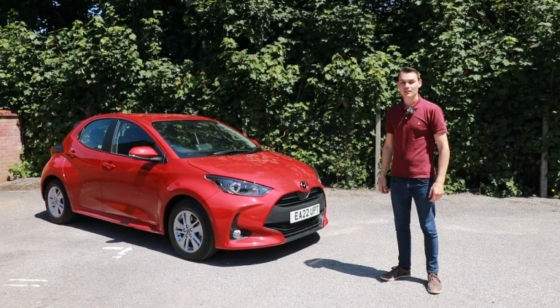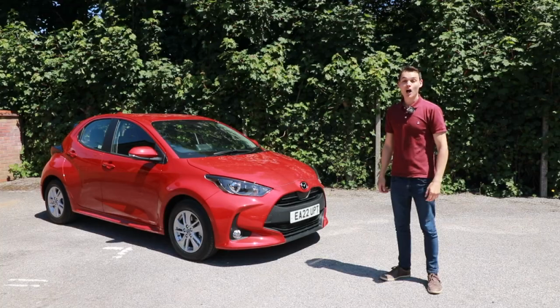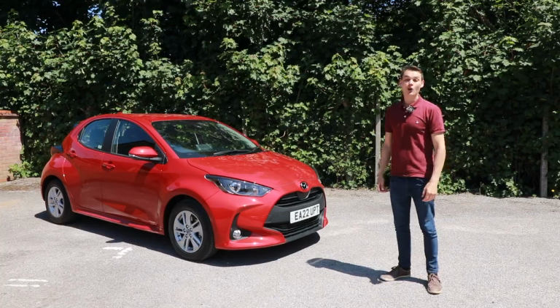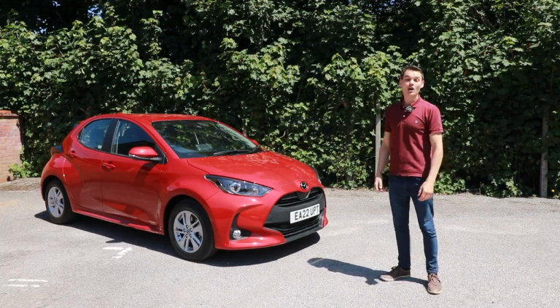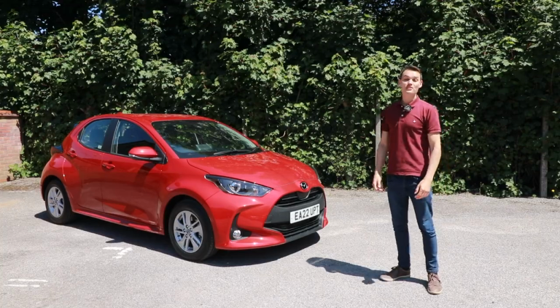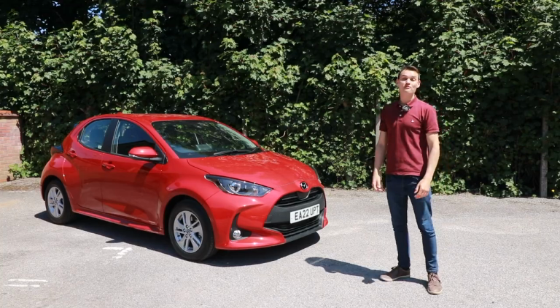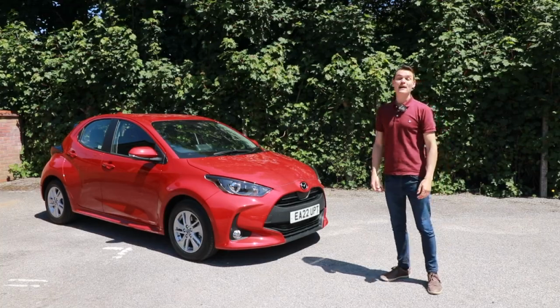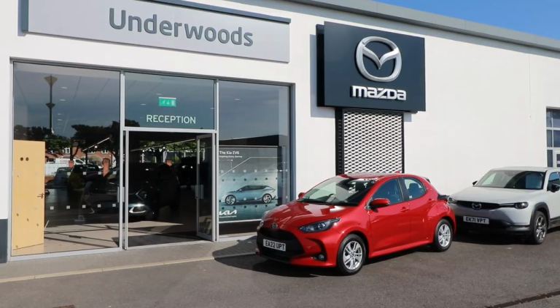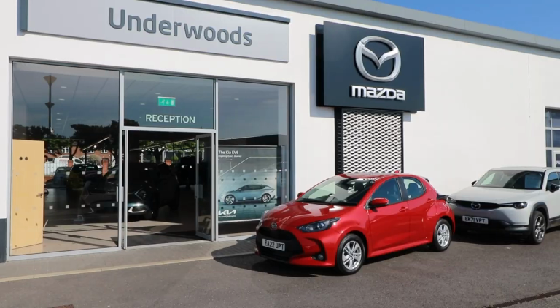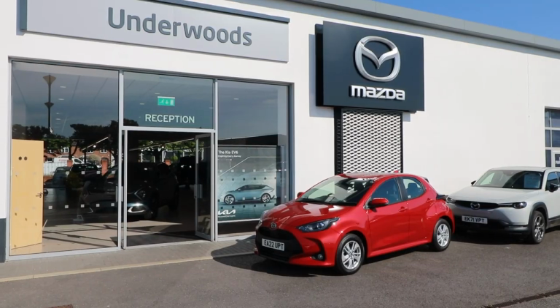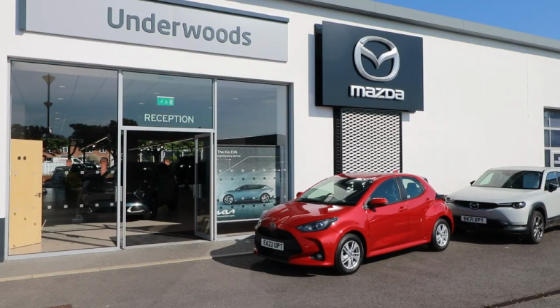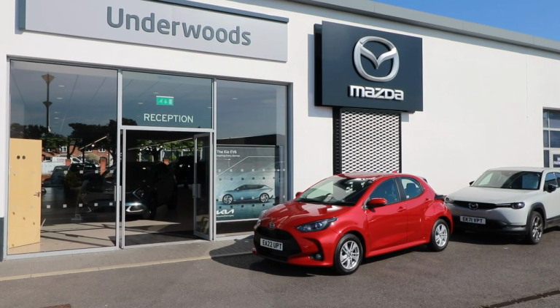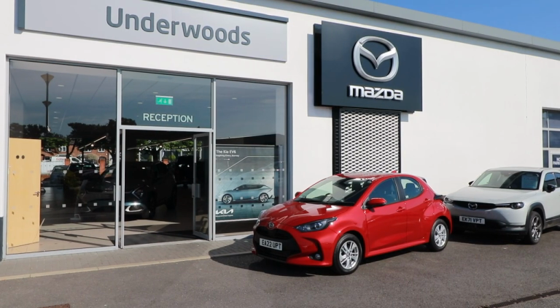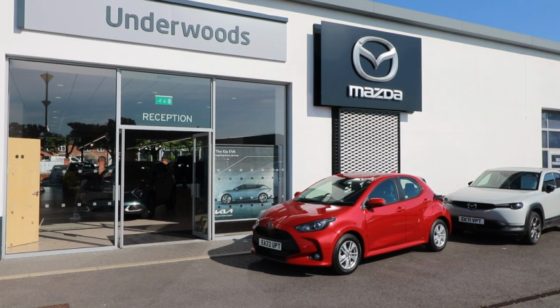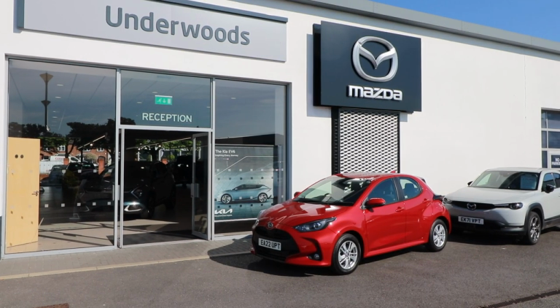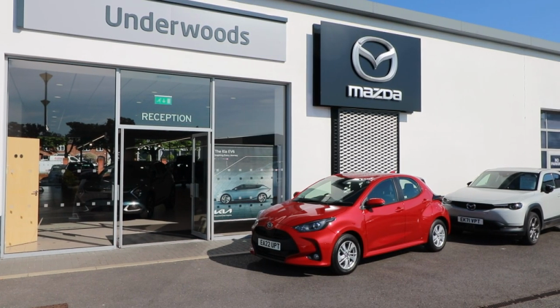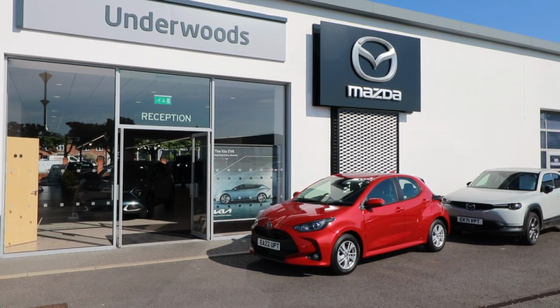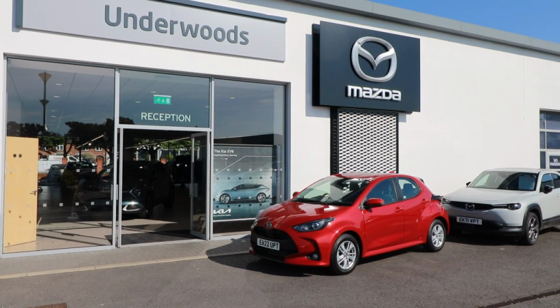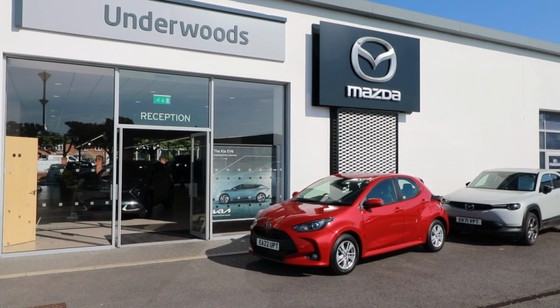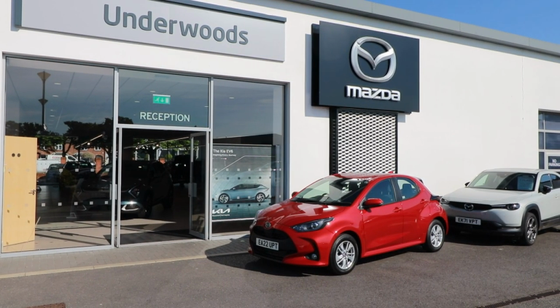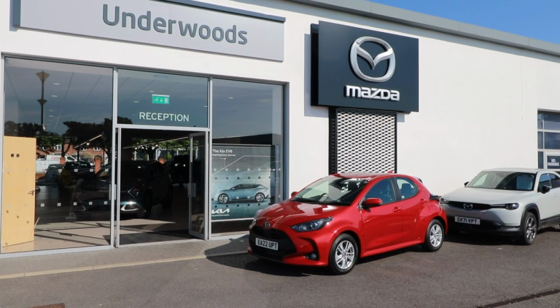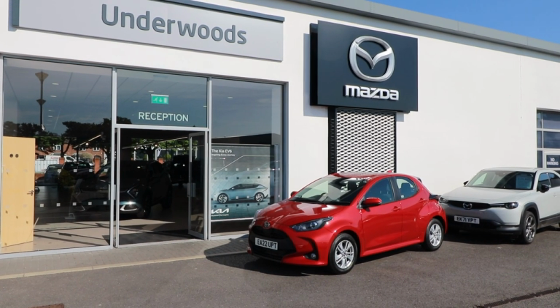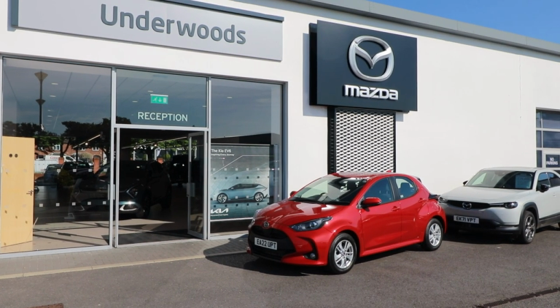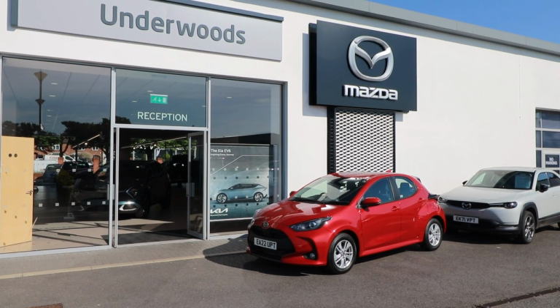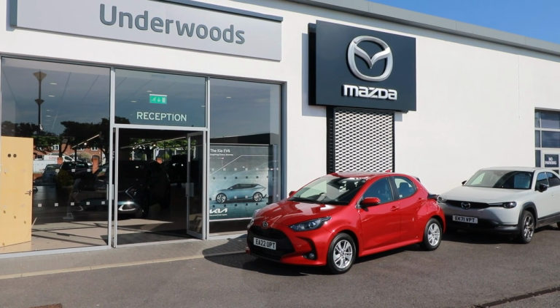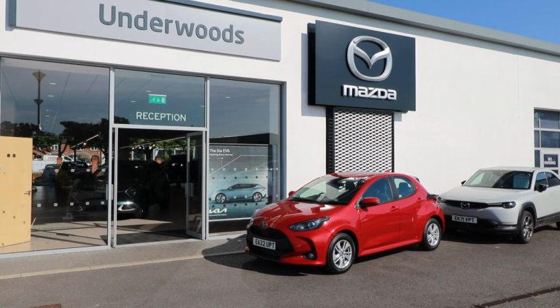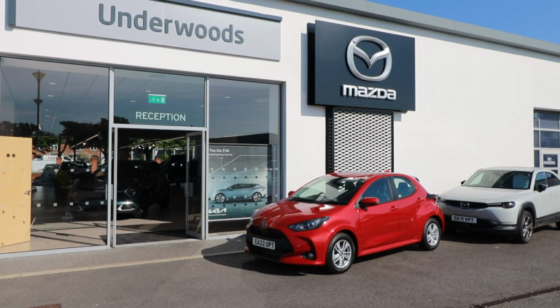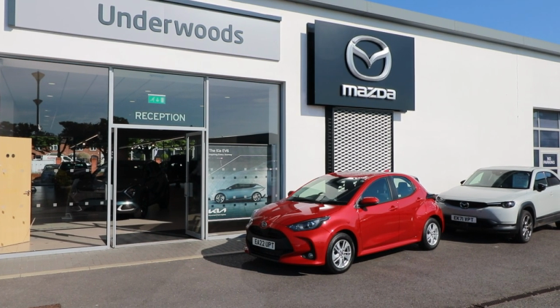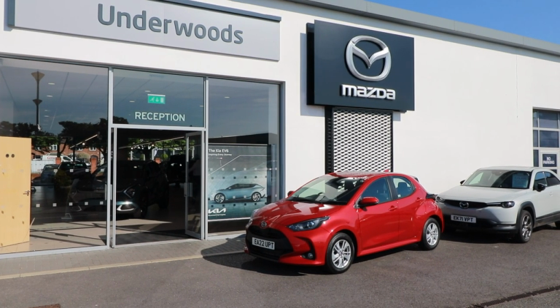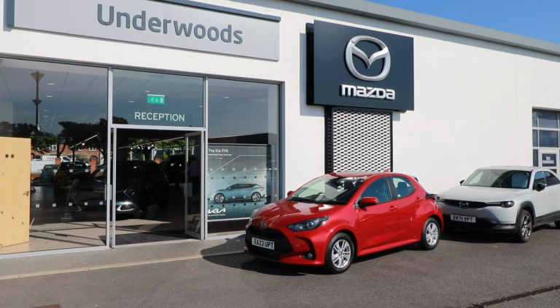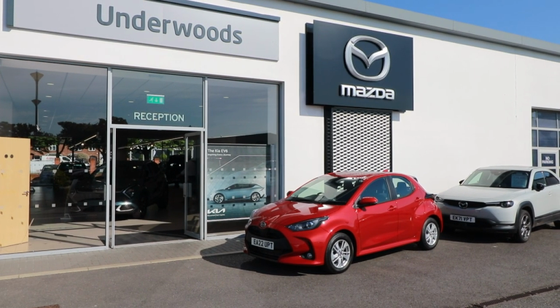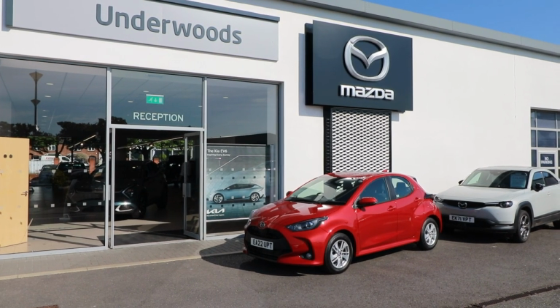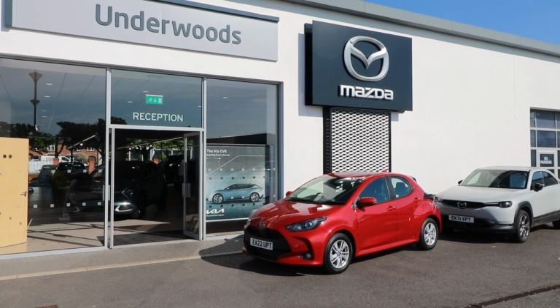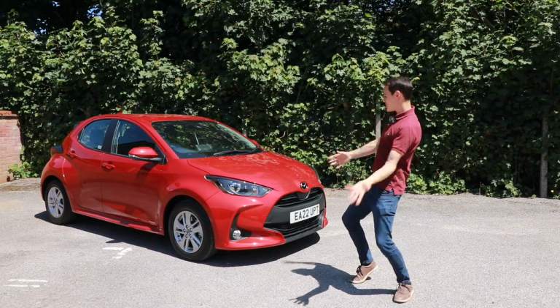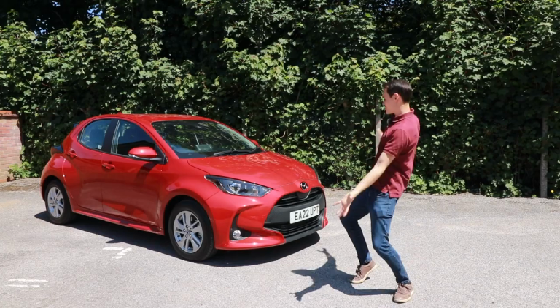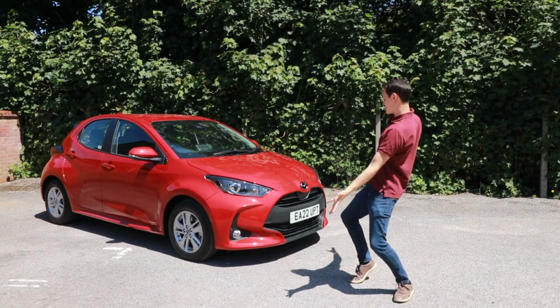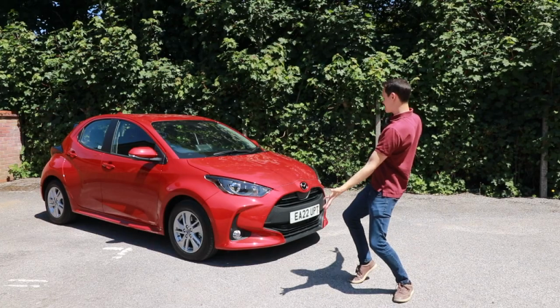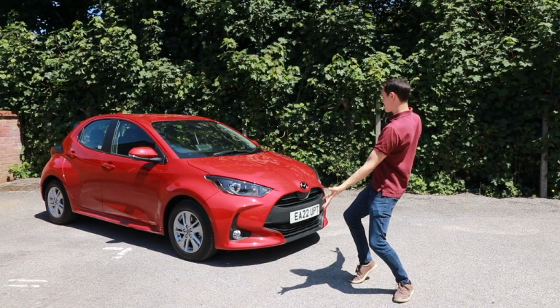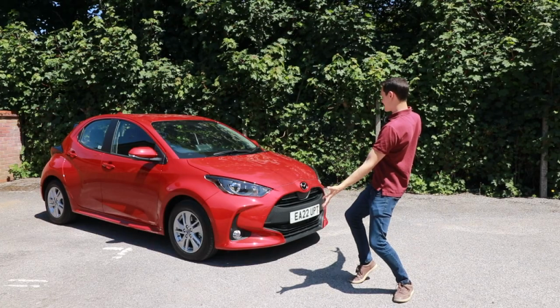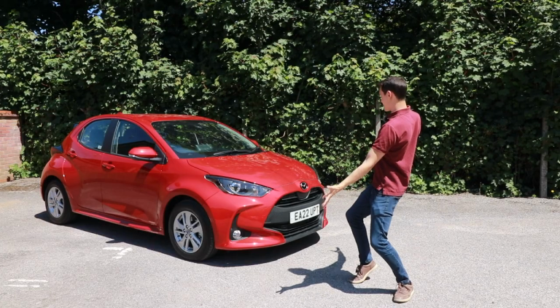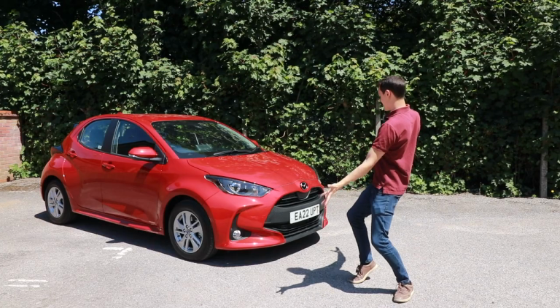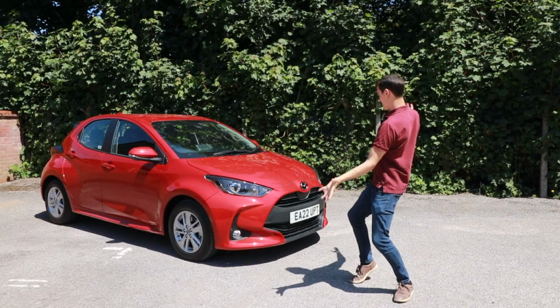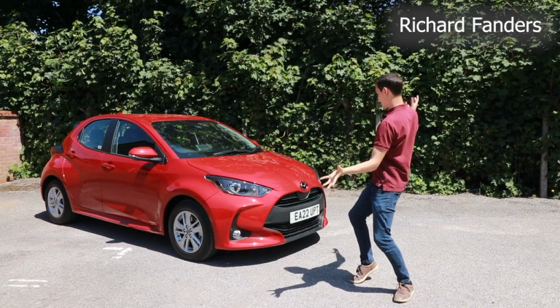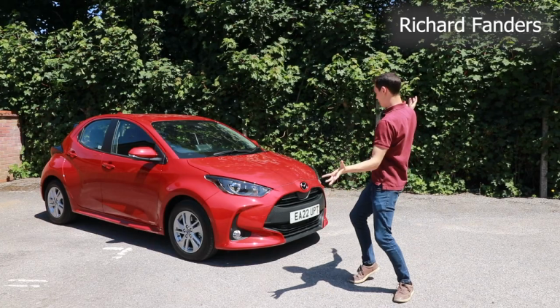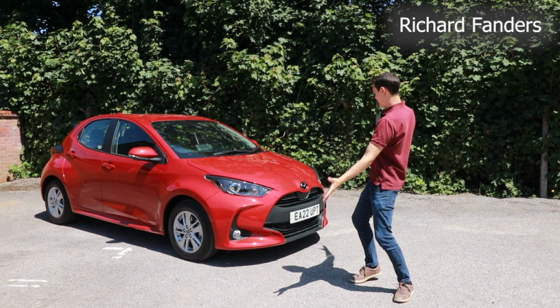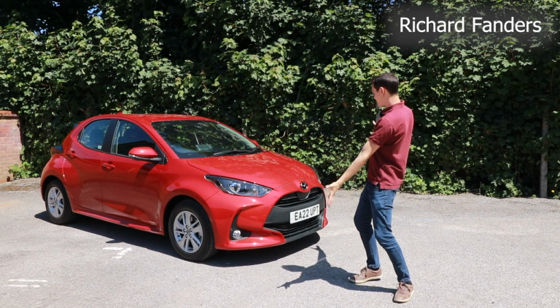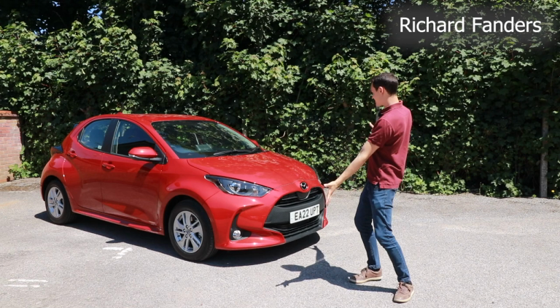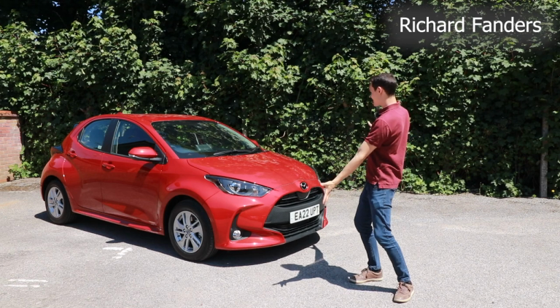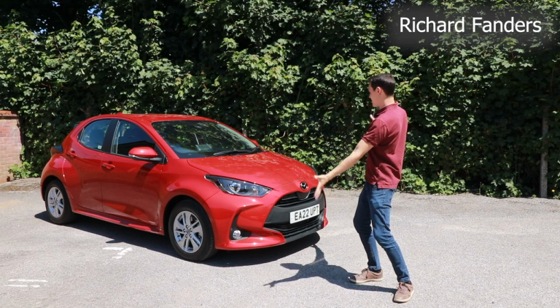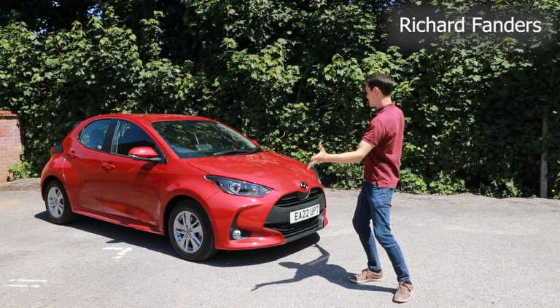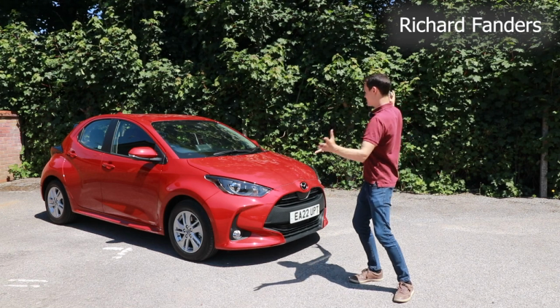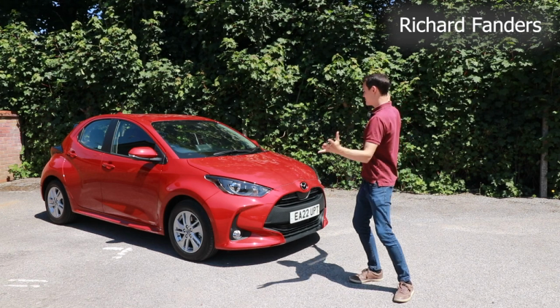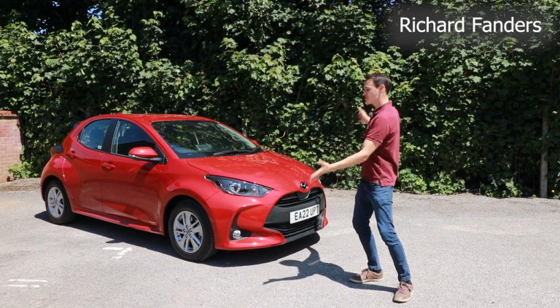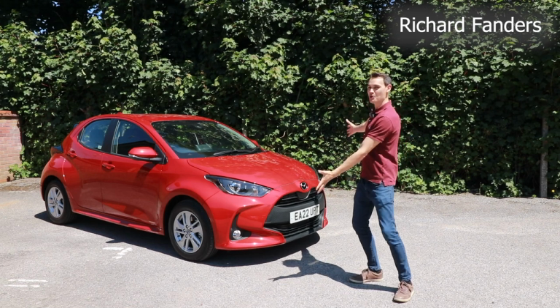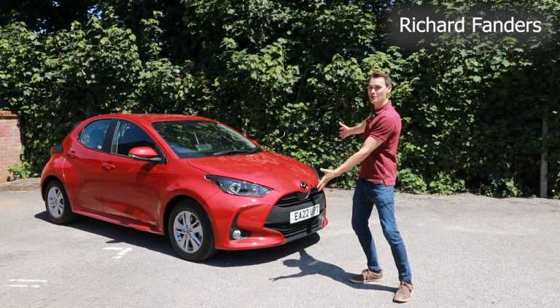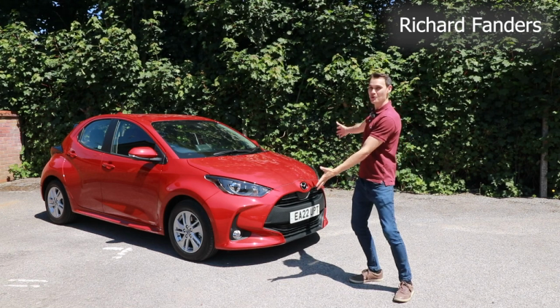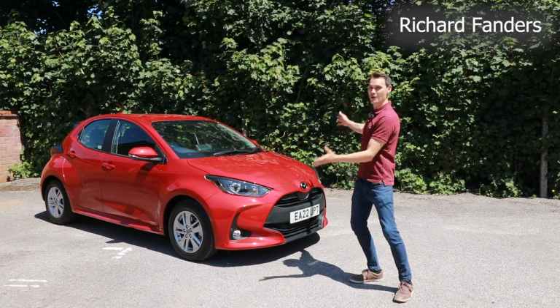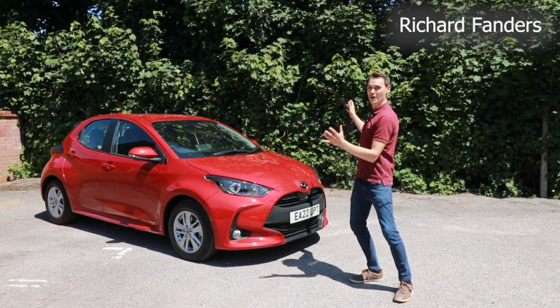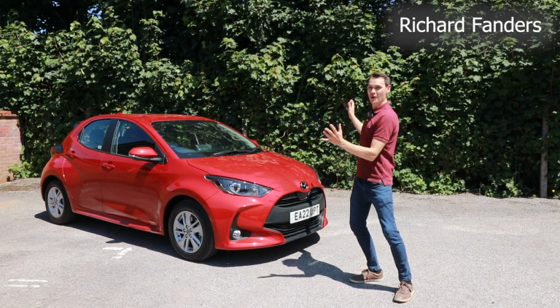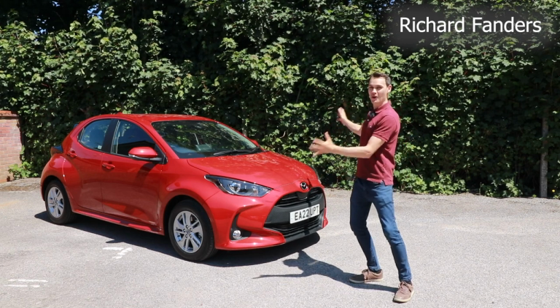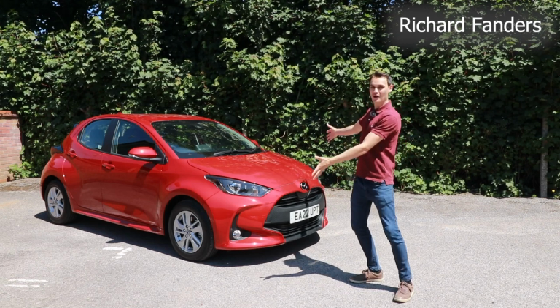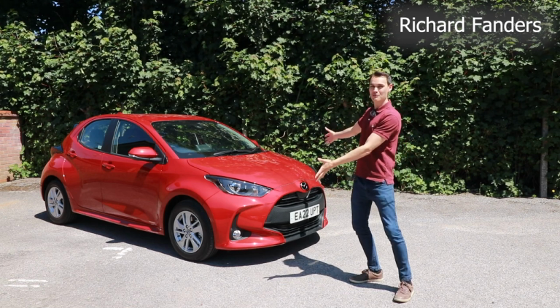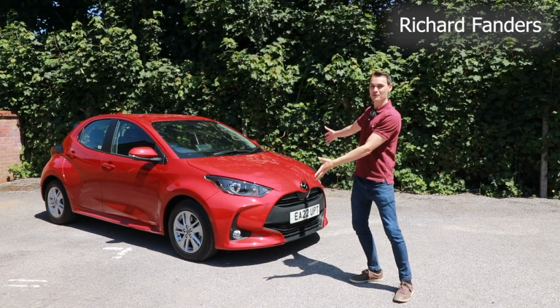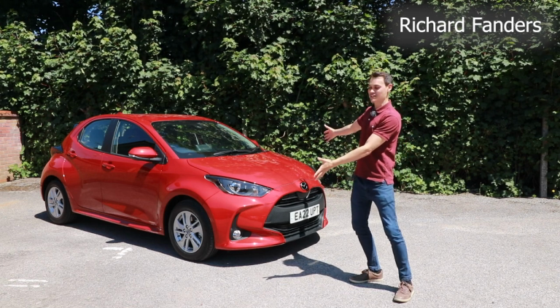I'd like to thank Mazda Underwoods in Colchester for lending me this Mazda 2 Hybrid.